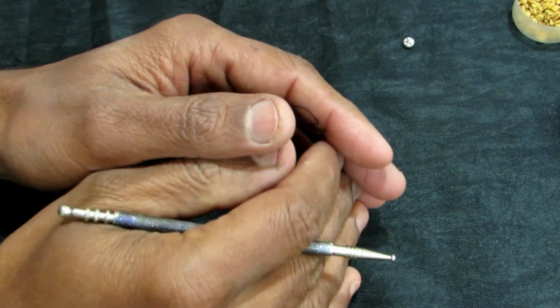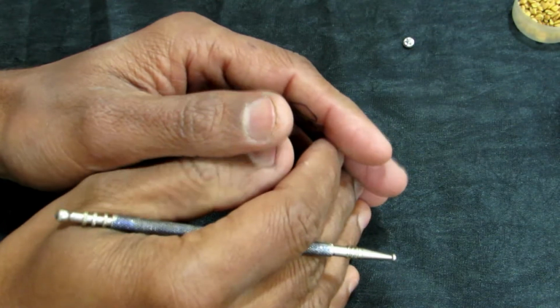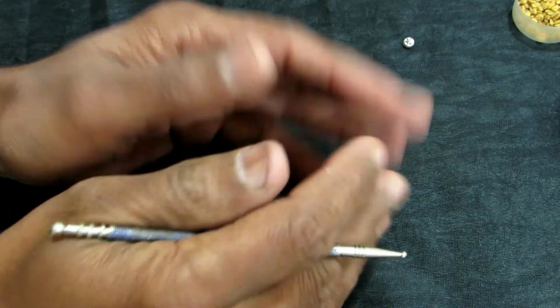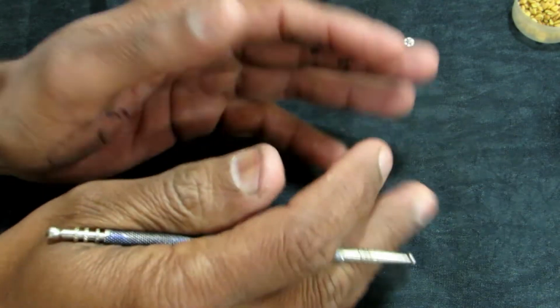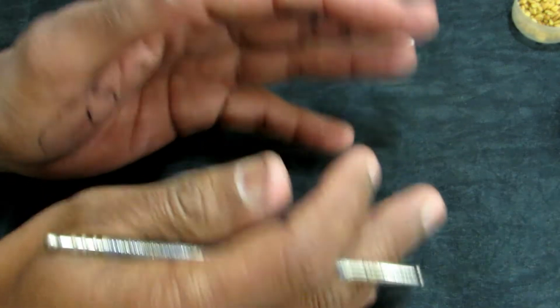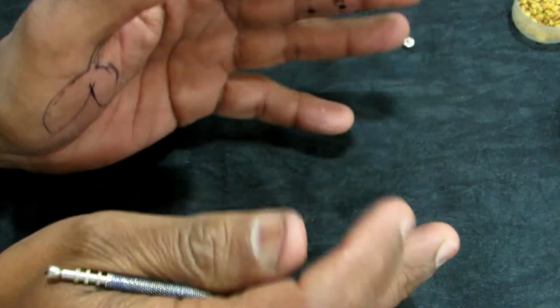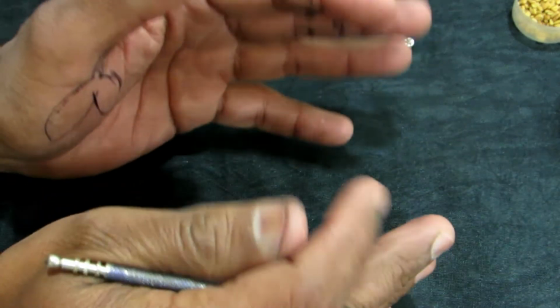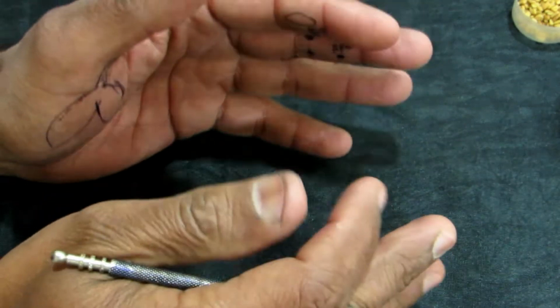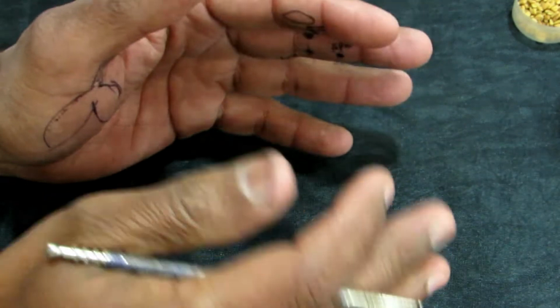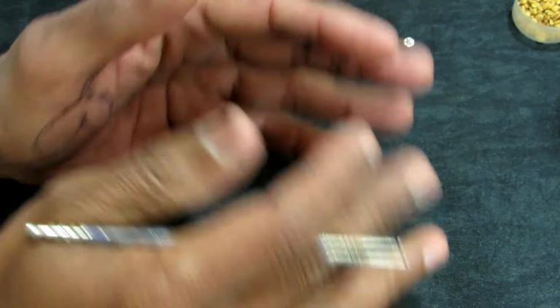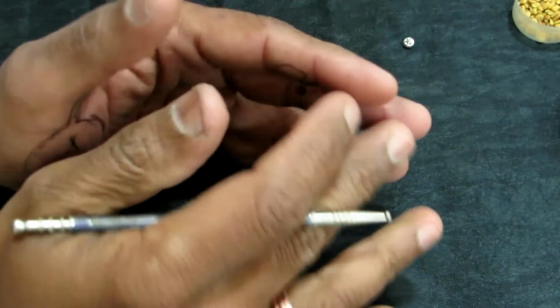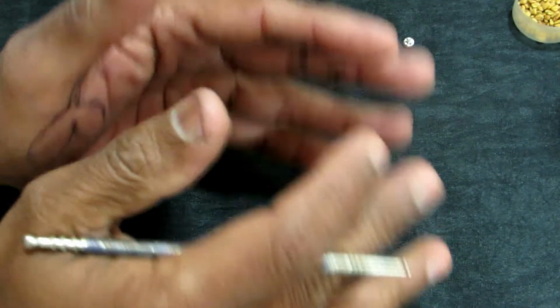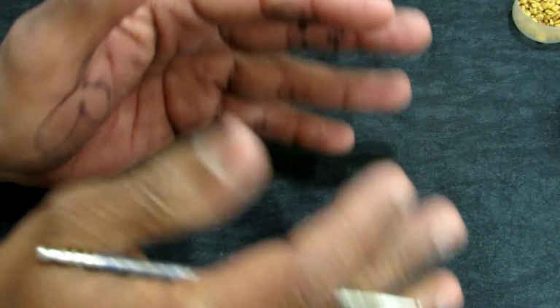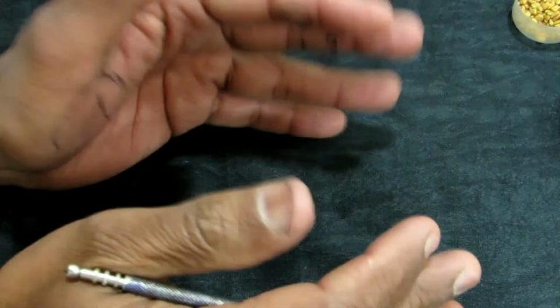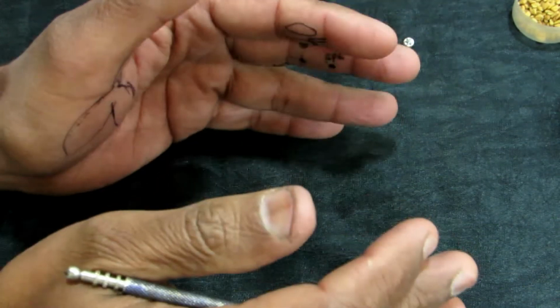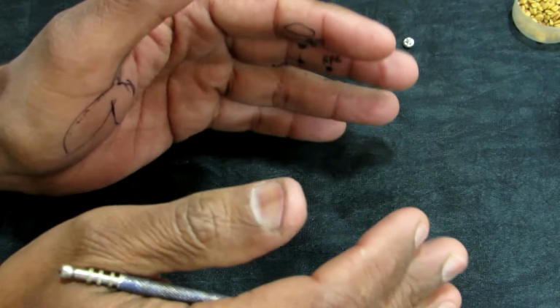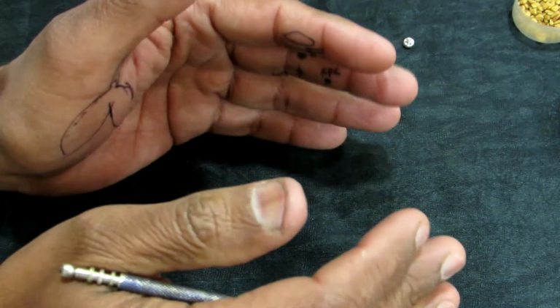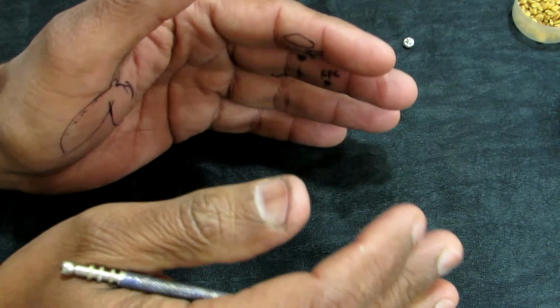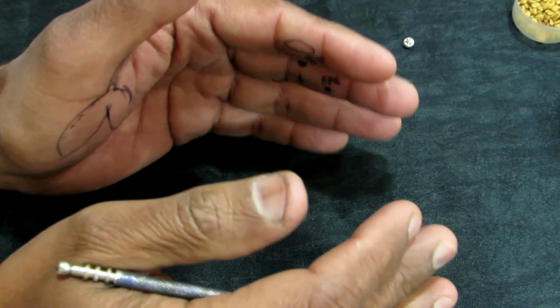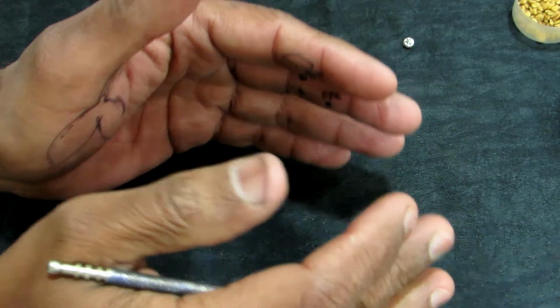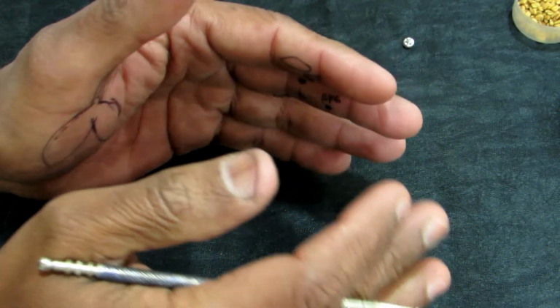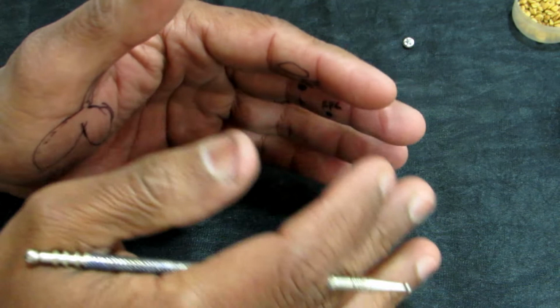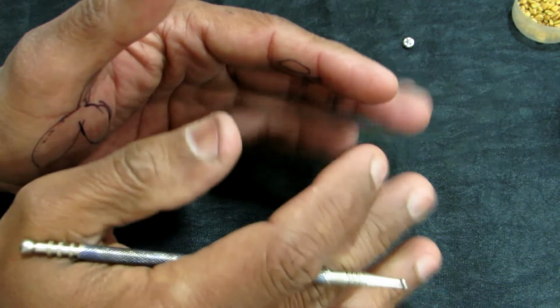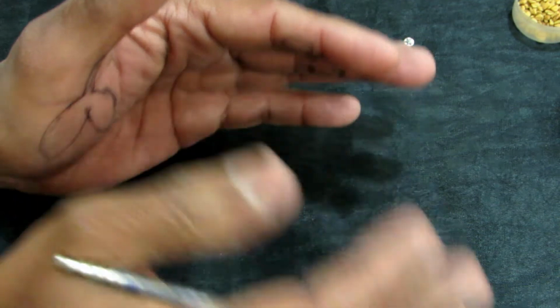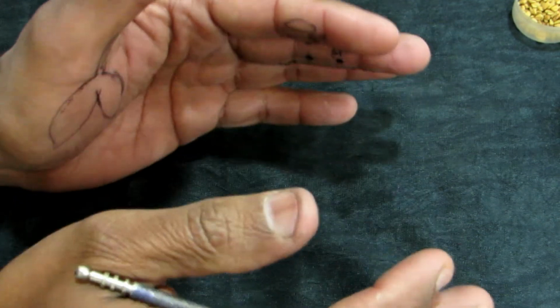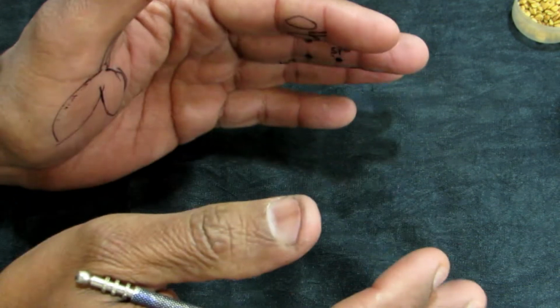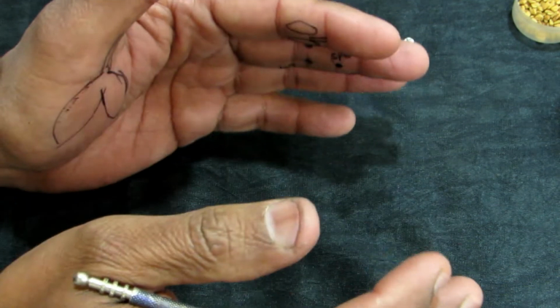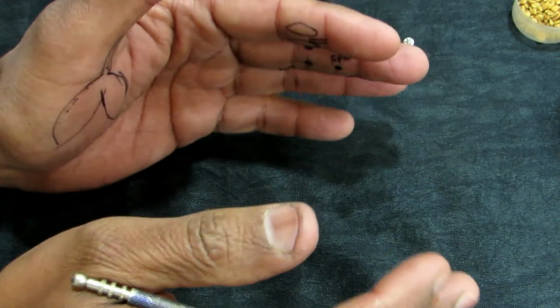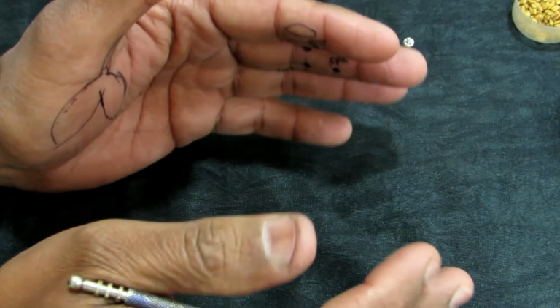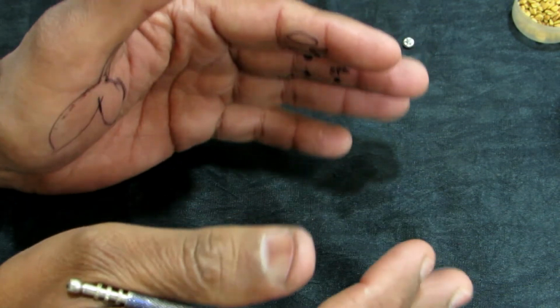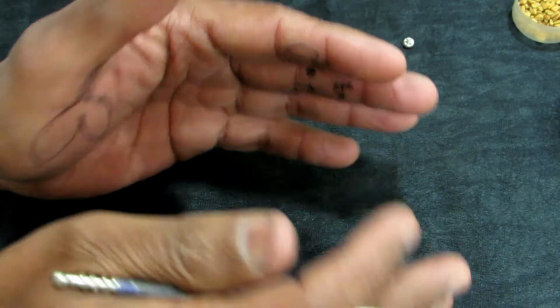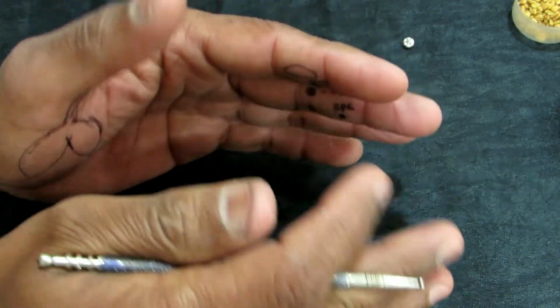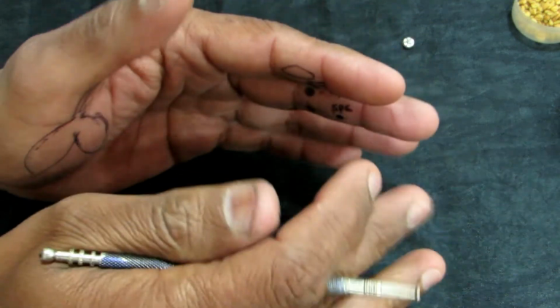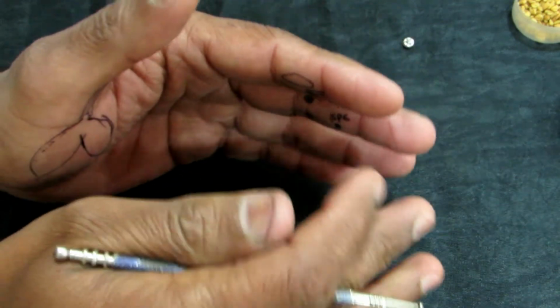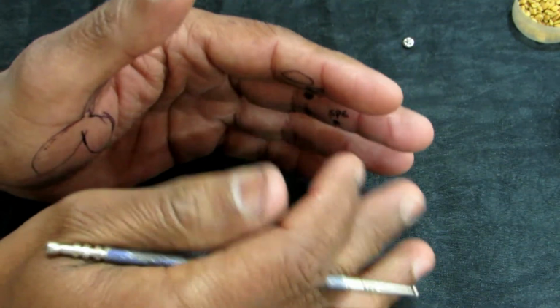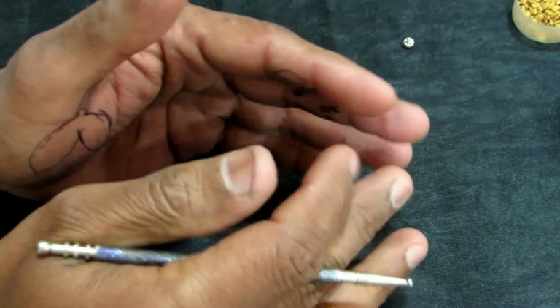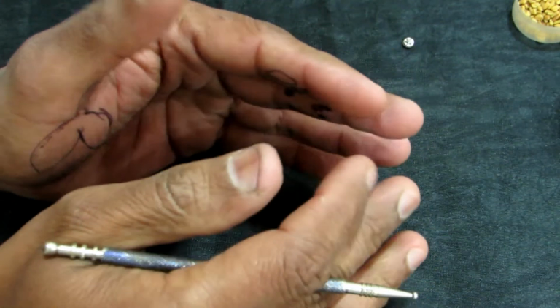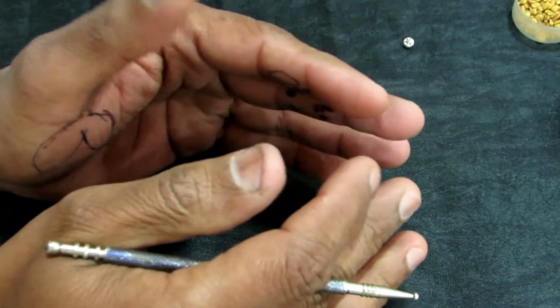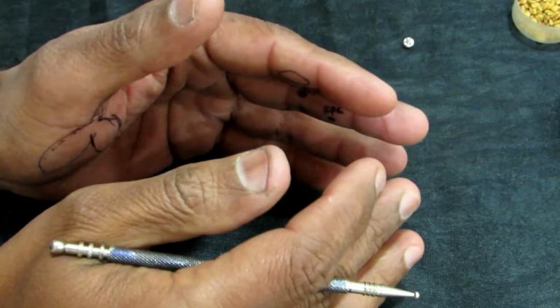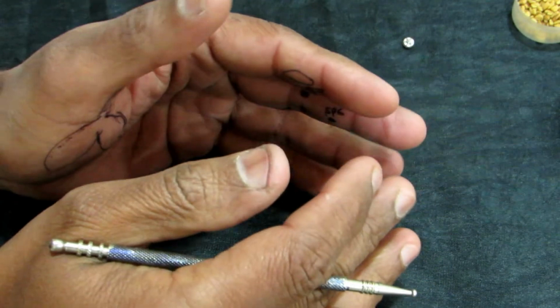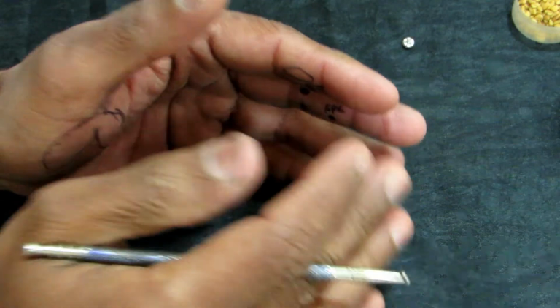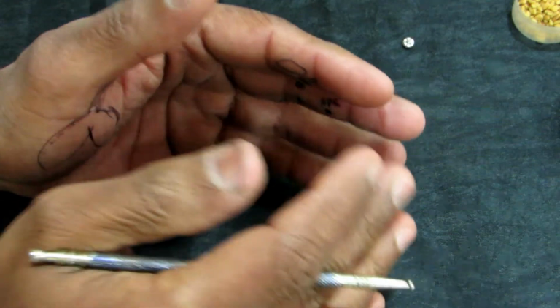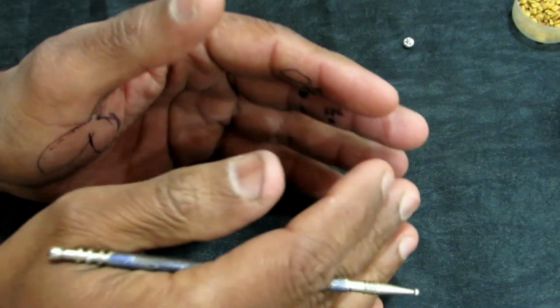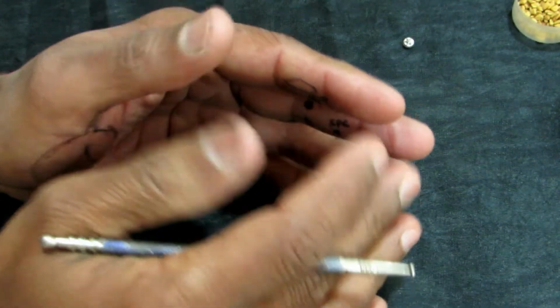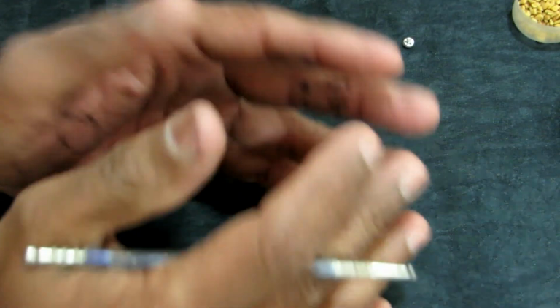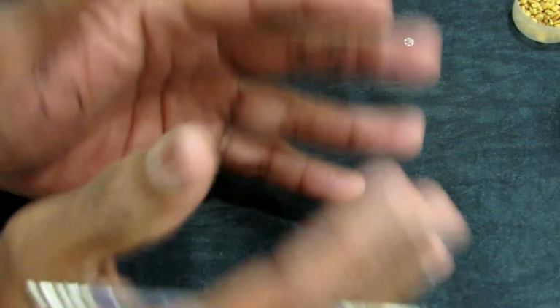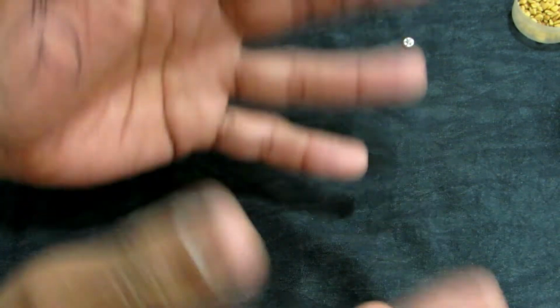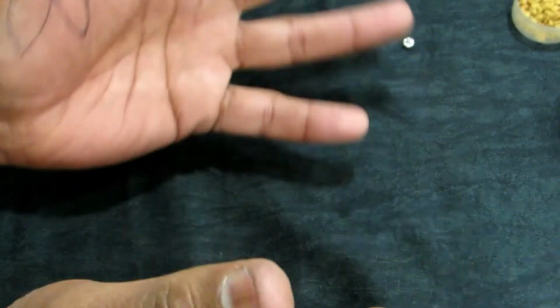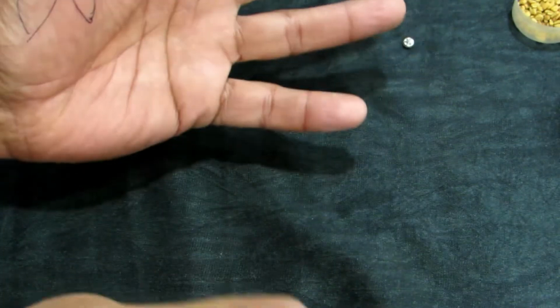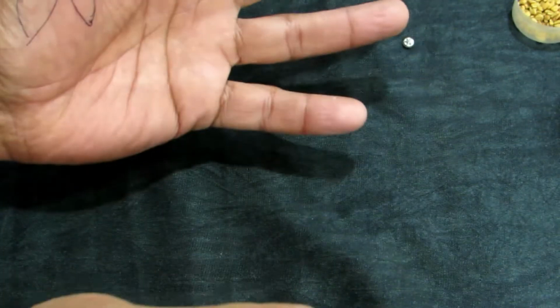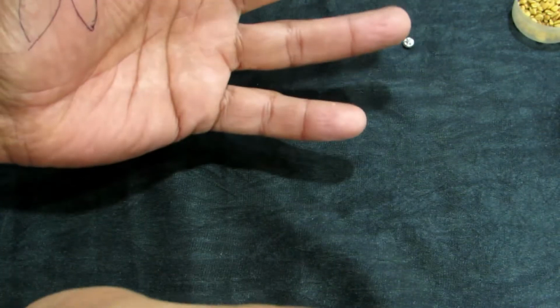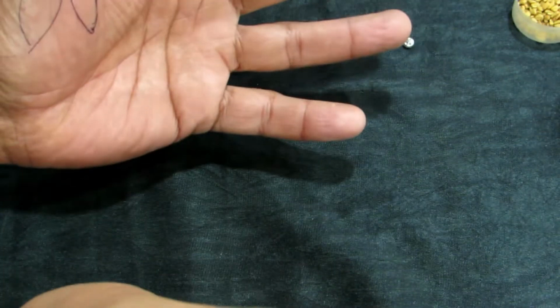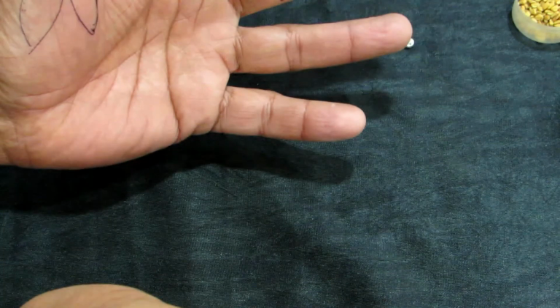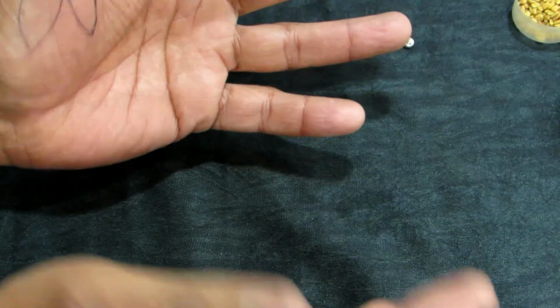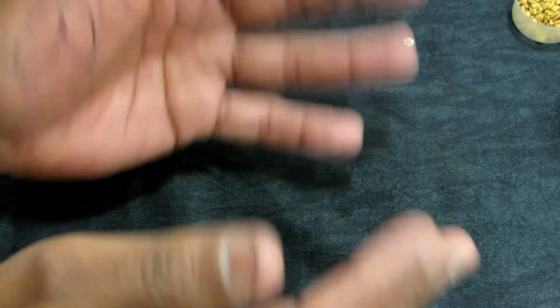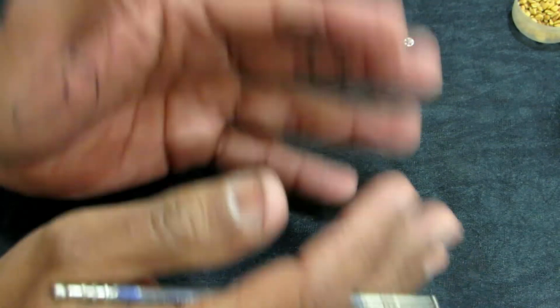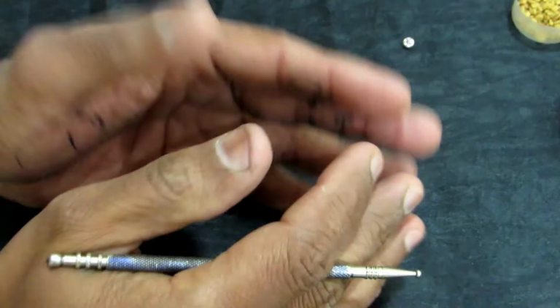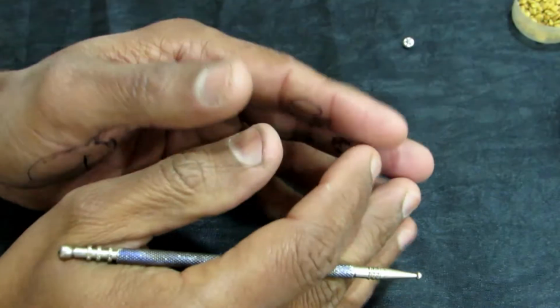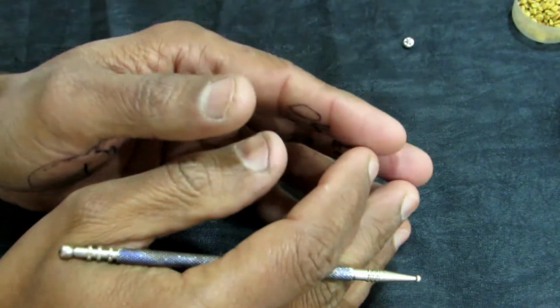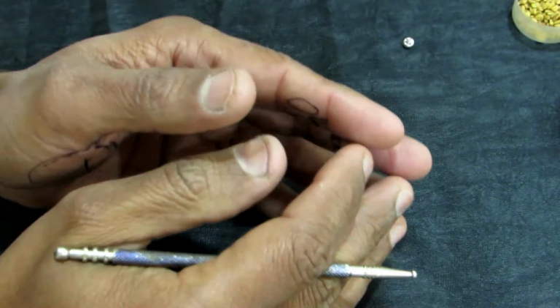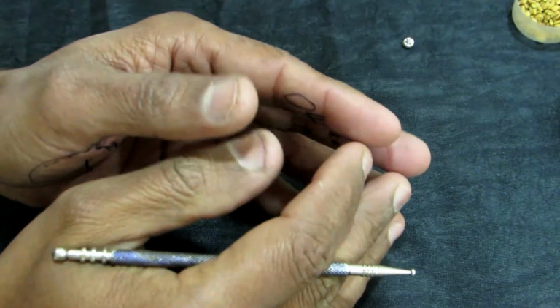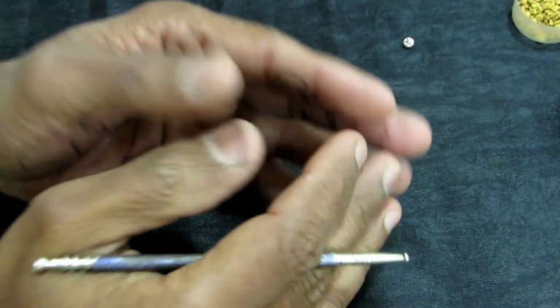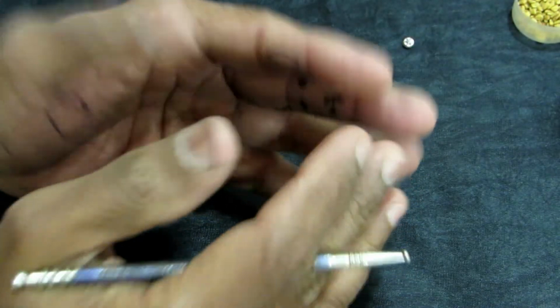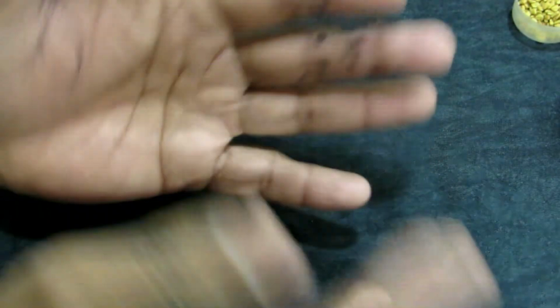Hello friends, welcome back to my channel Health is Wealth. Today we are going to discuss a few acupressure points for coughing.